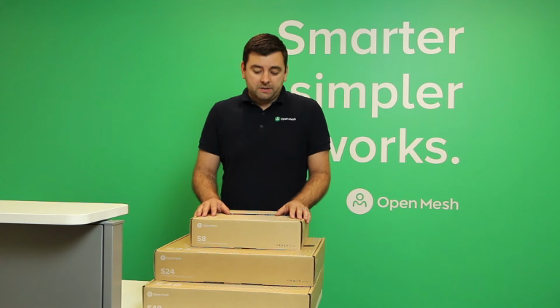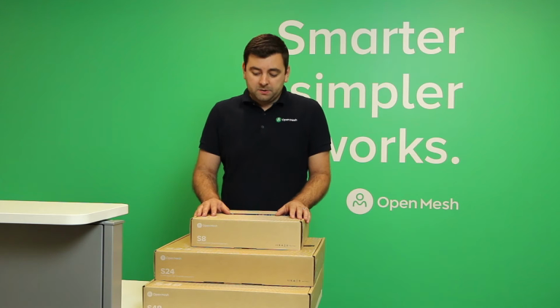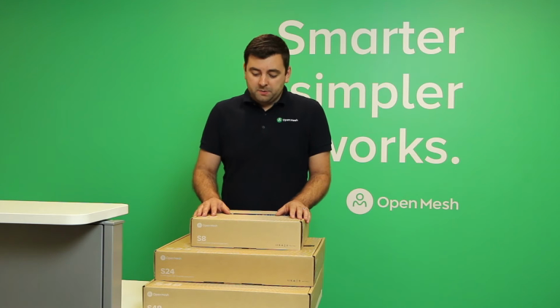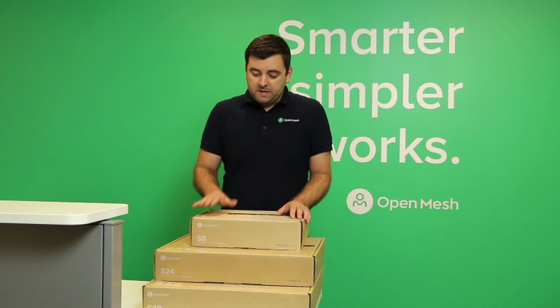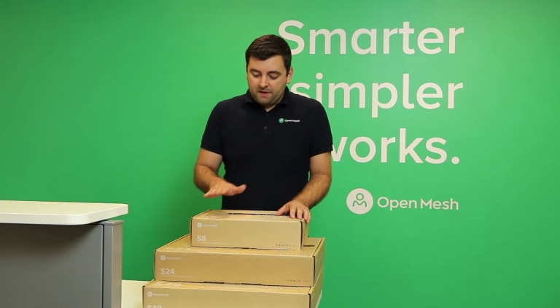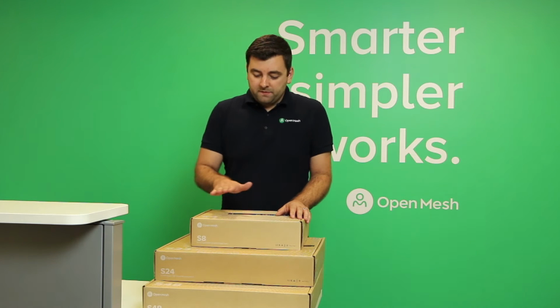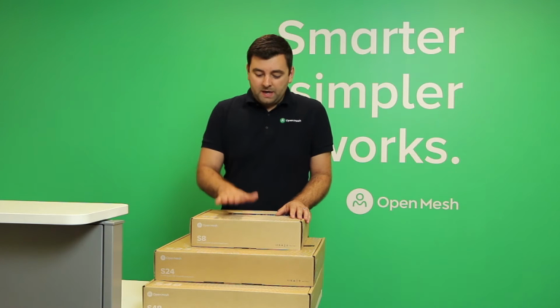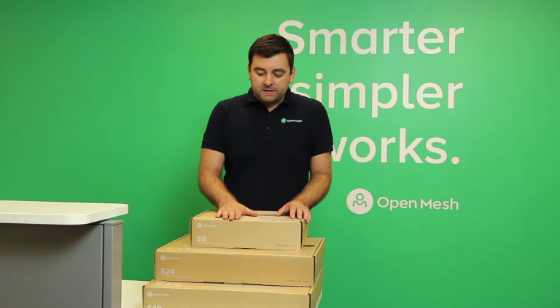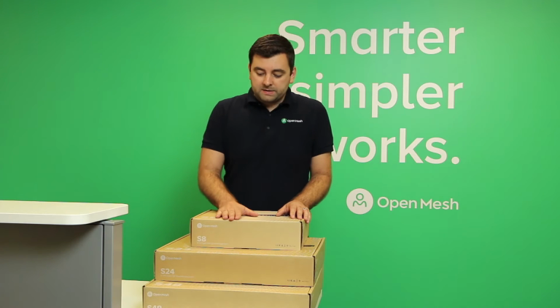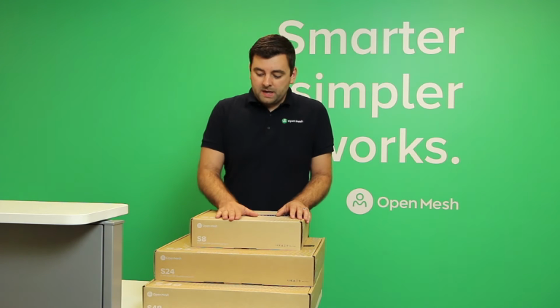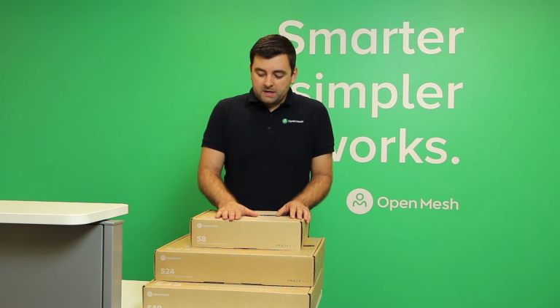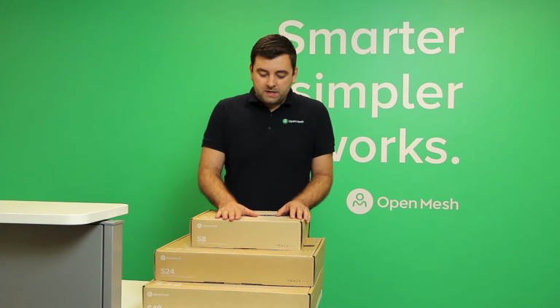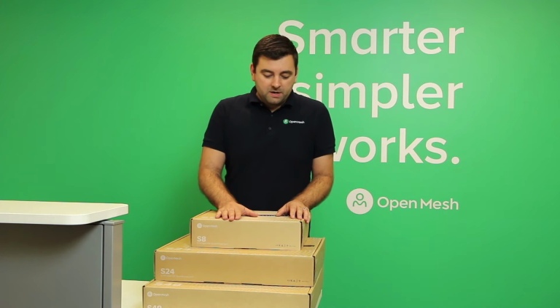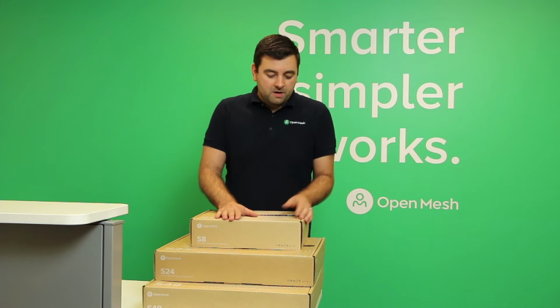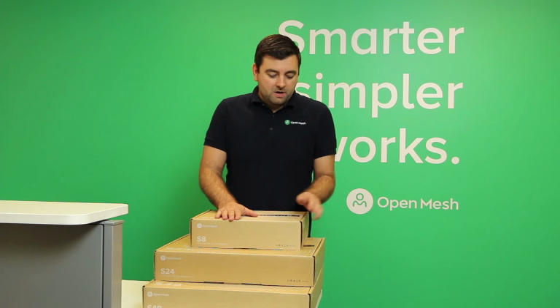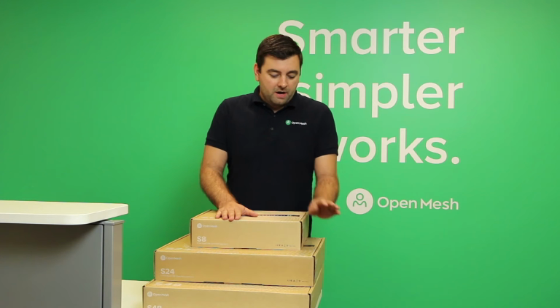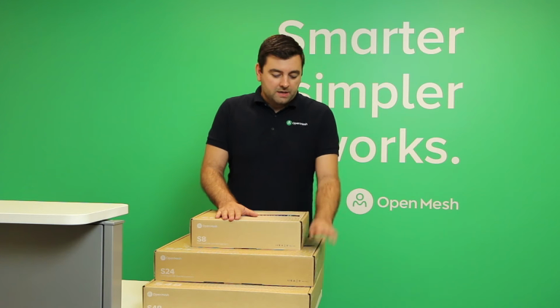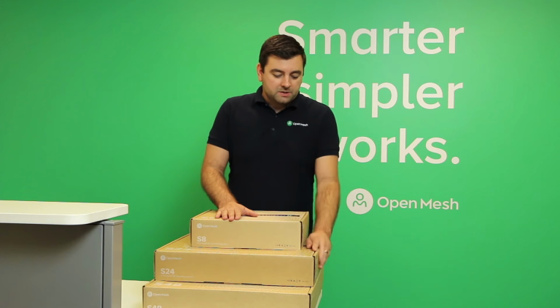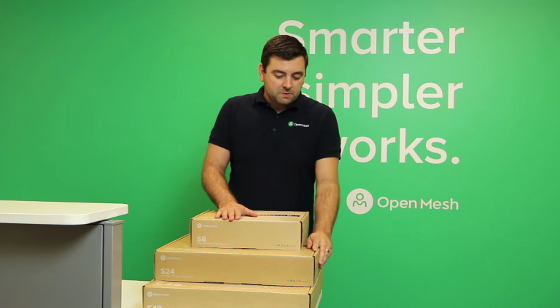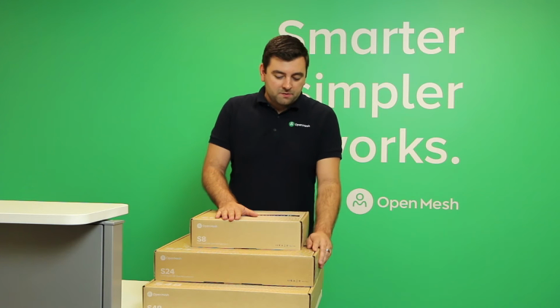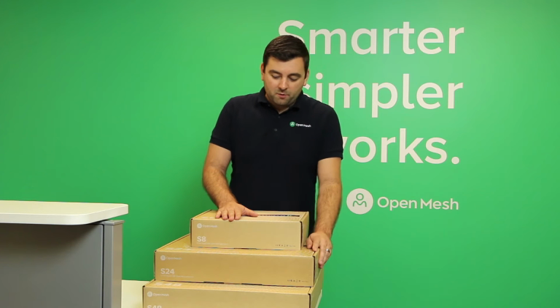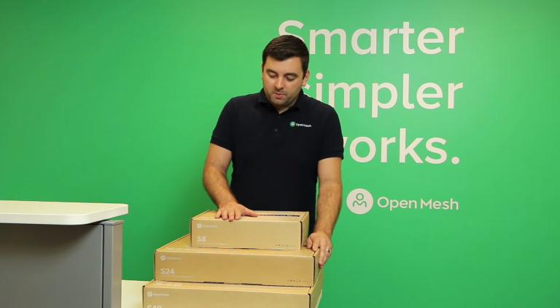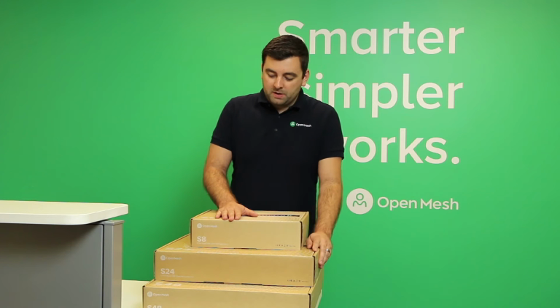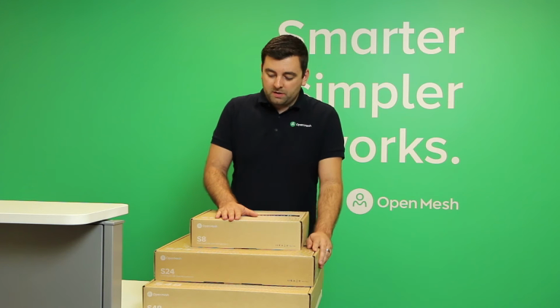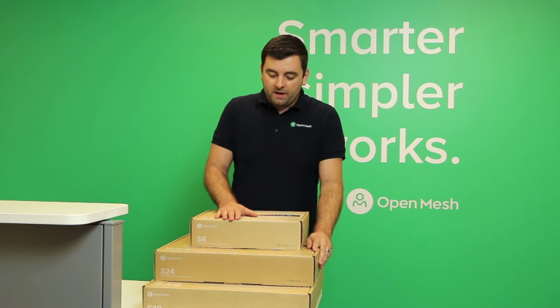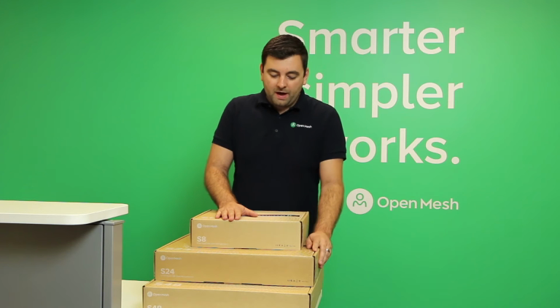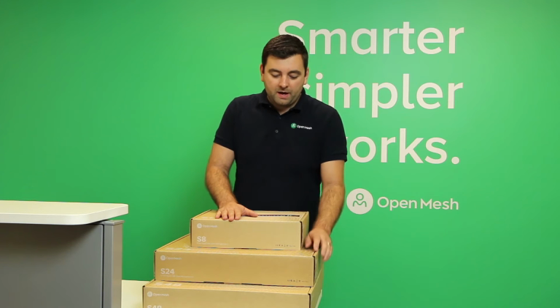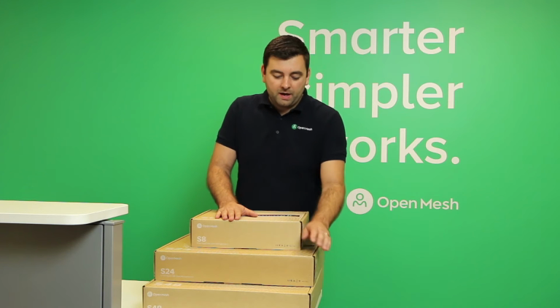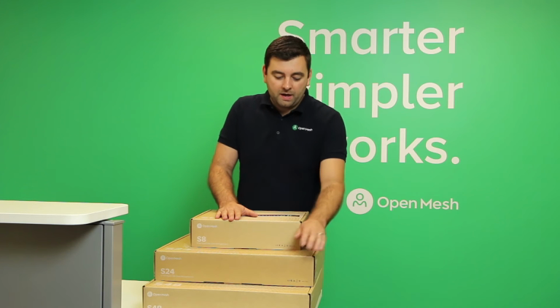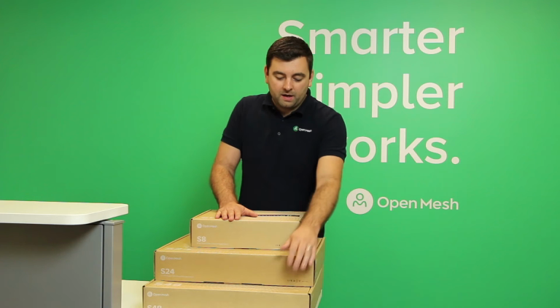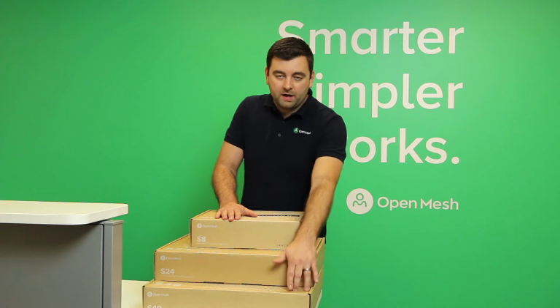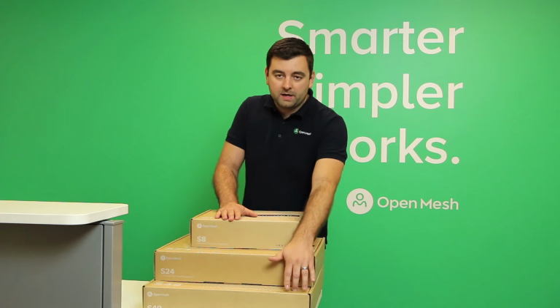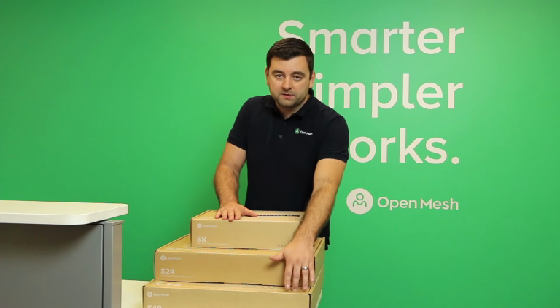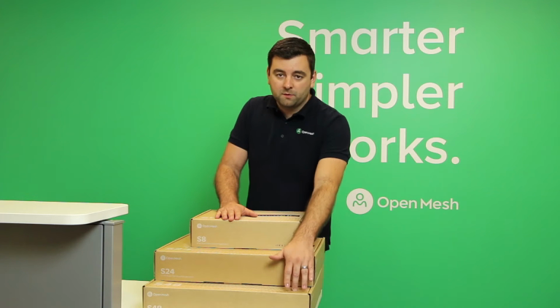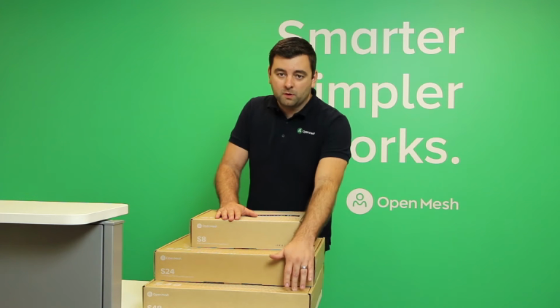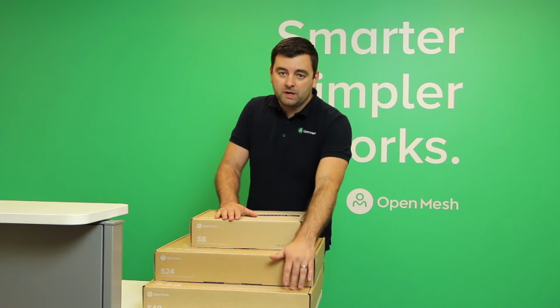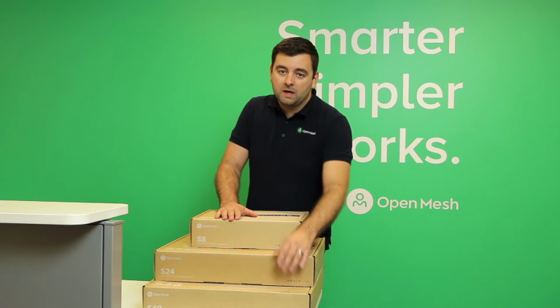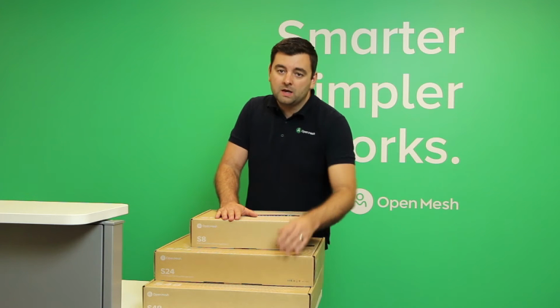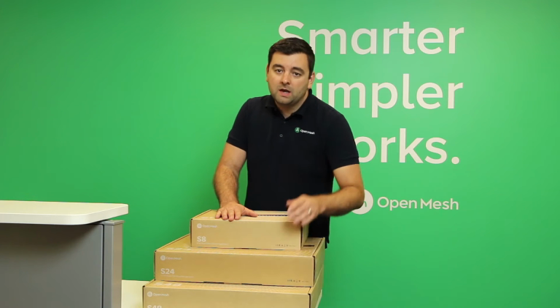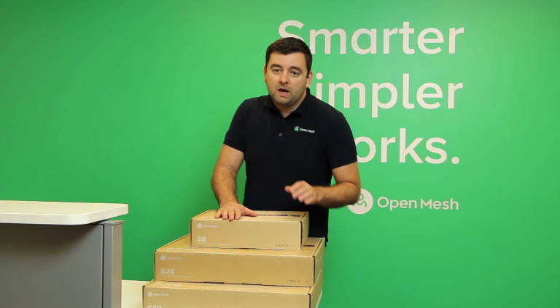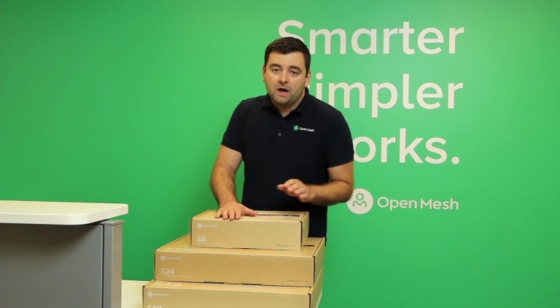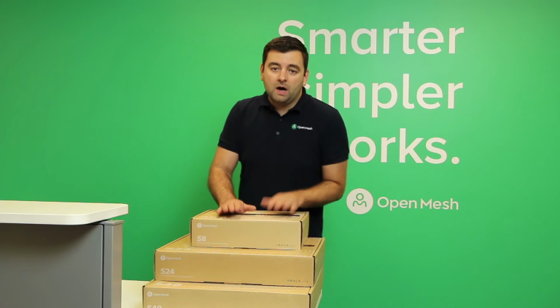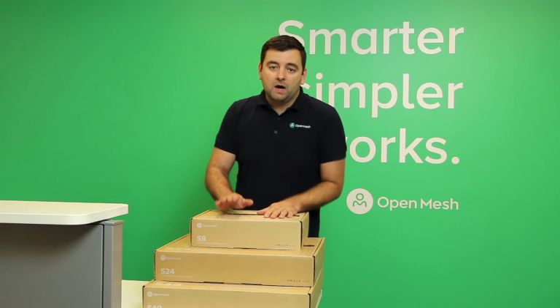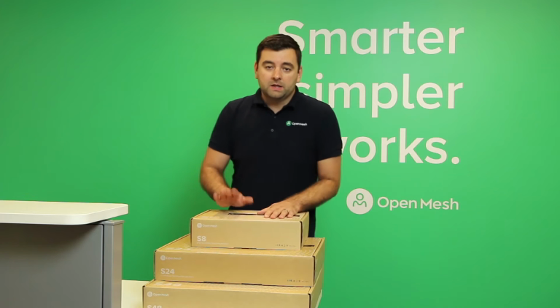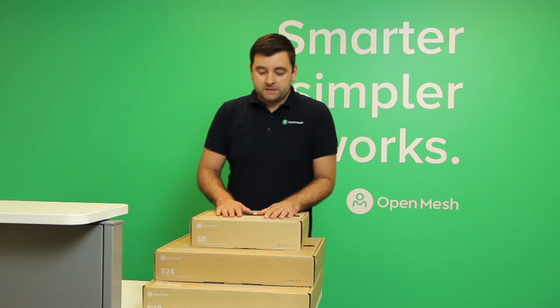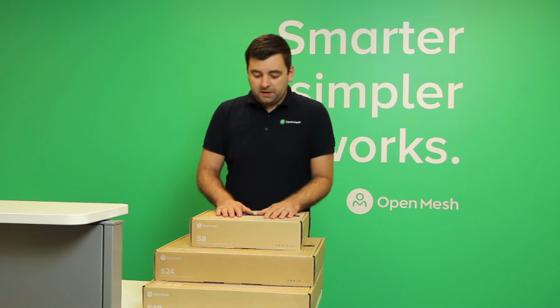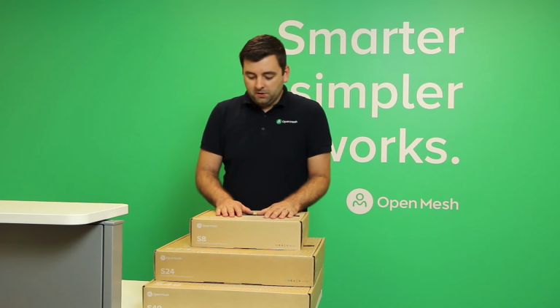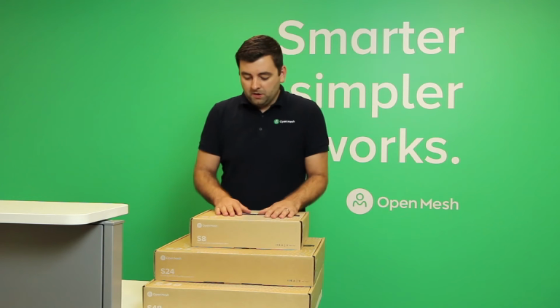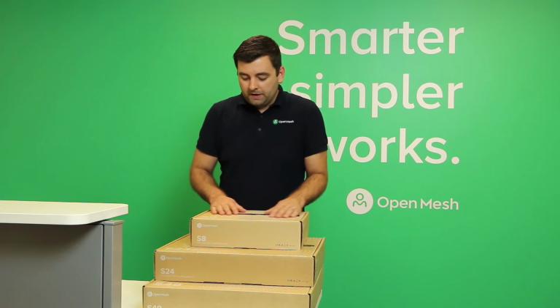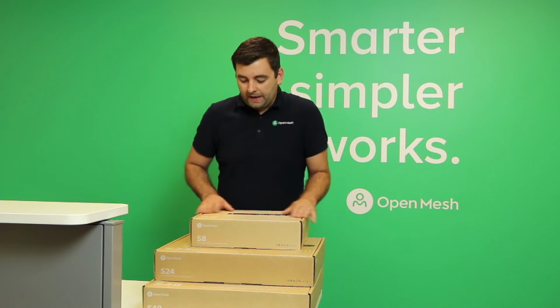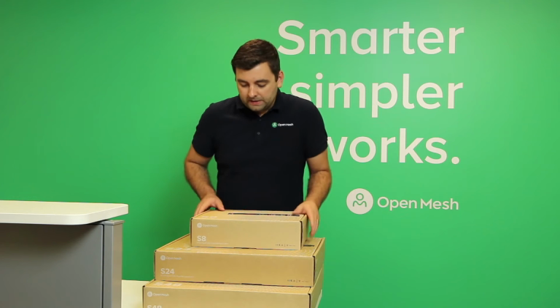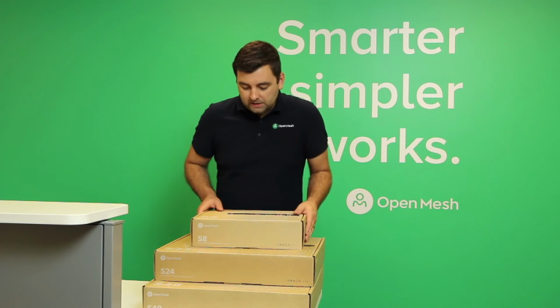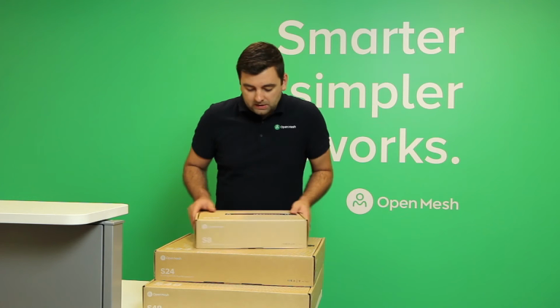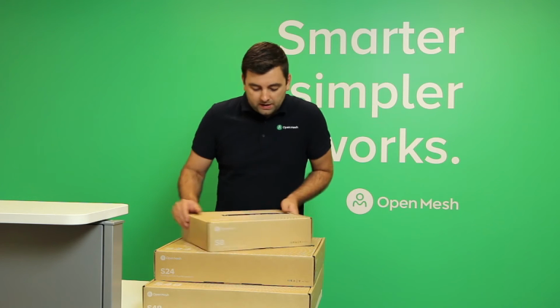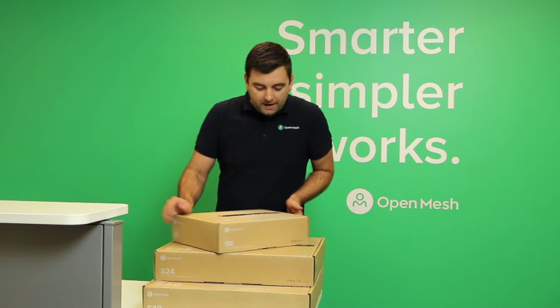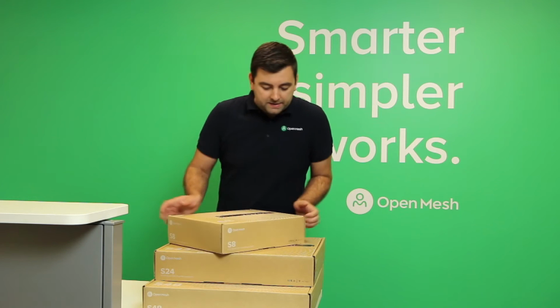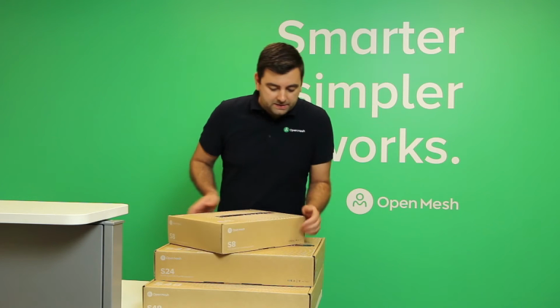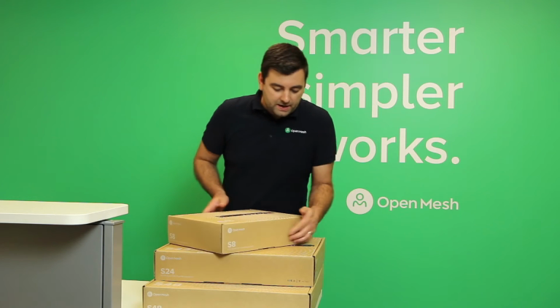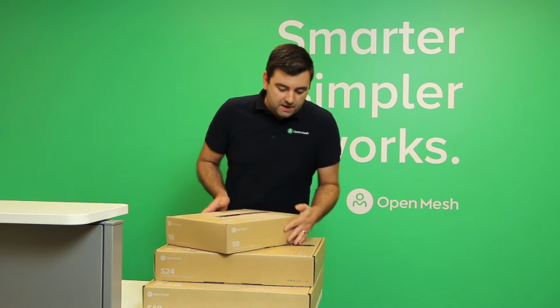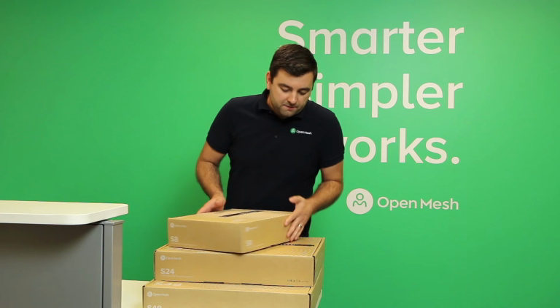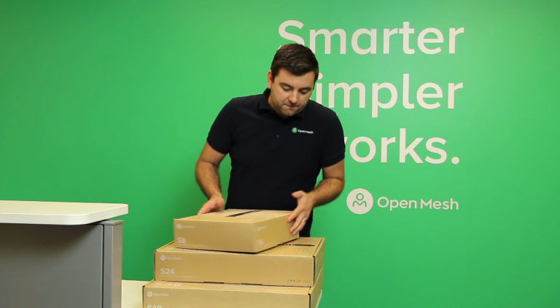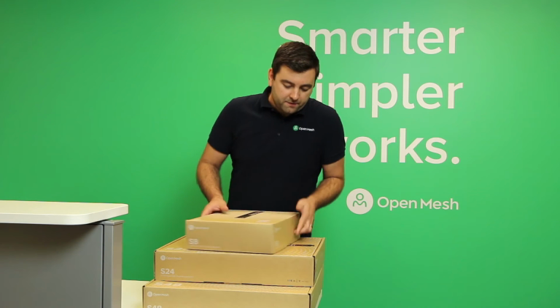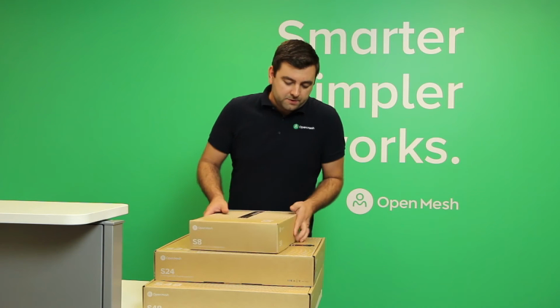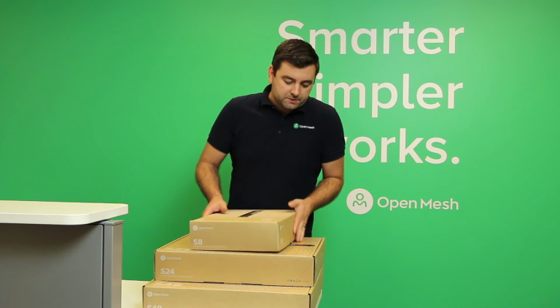So we have the S8 here, the S24 beneath that, and the S48. Let's take a look at the S8 first.